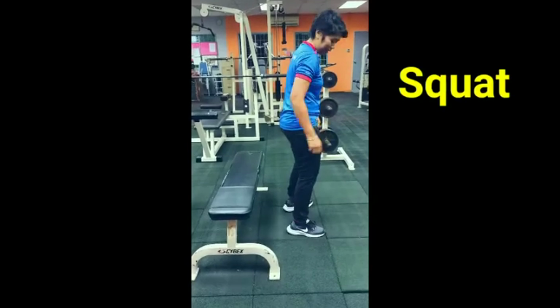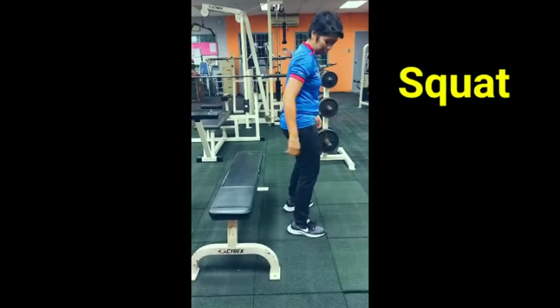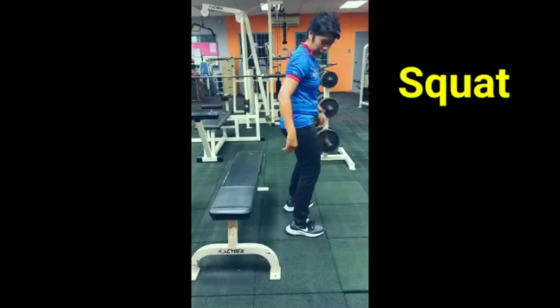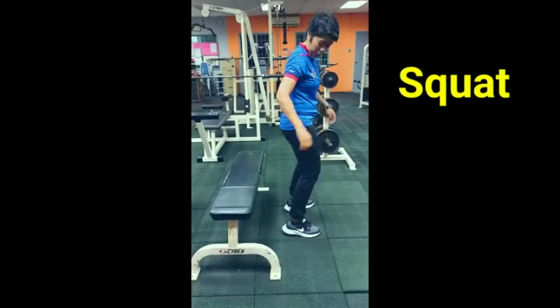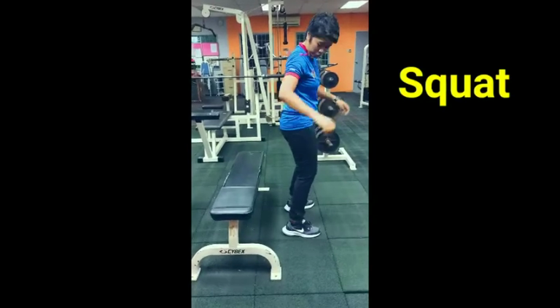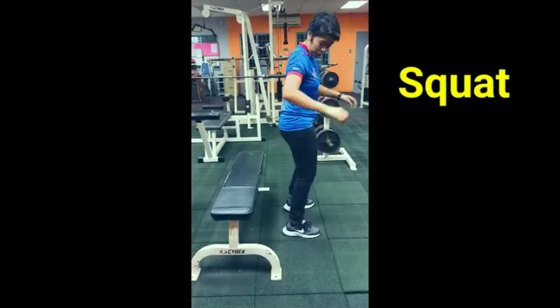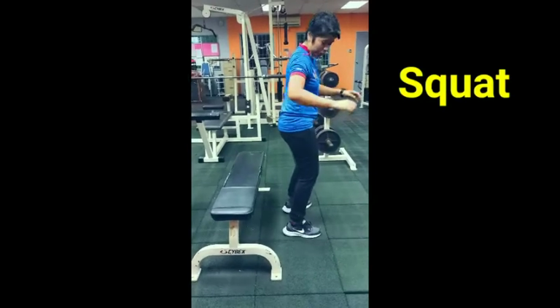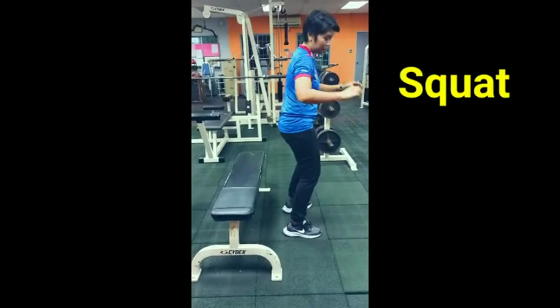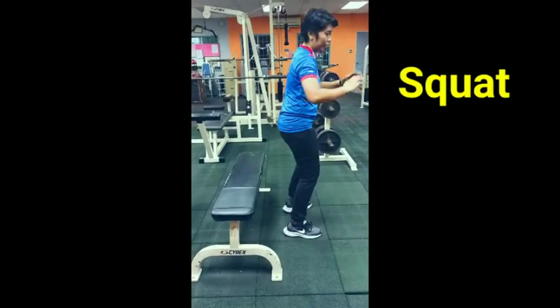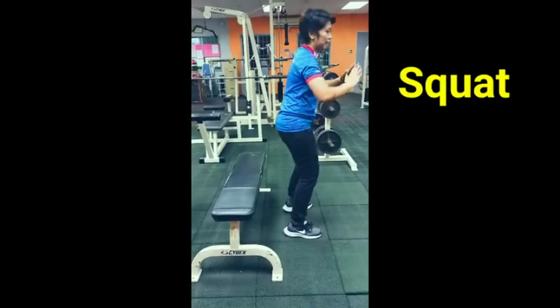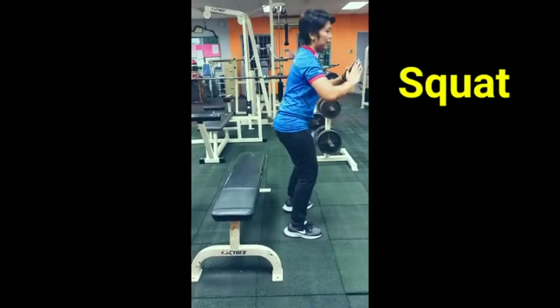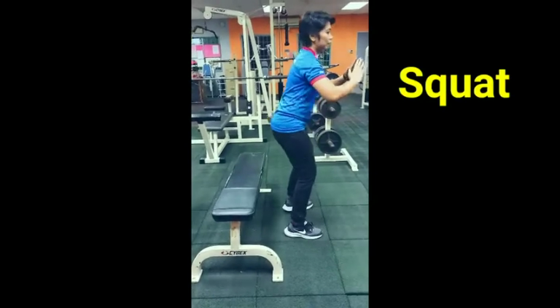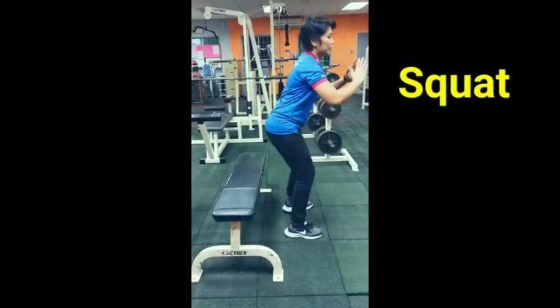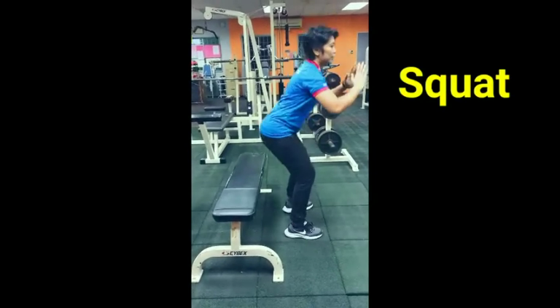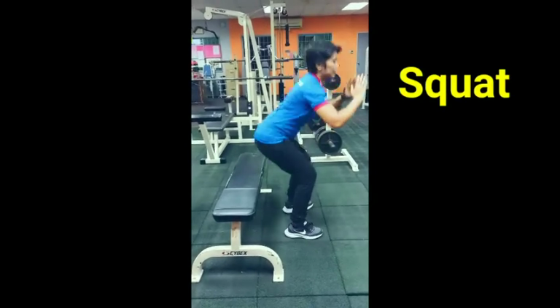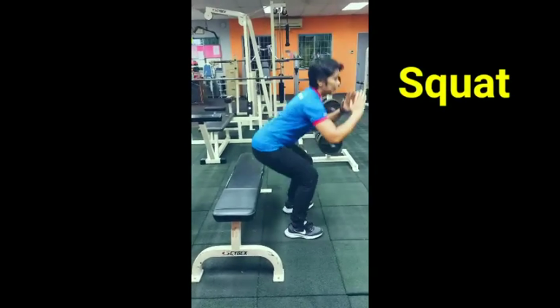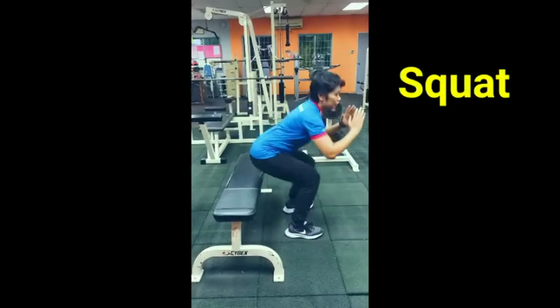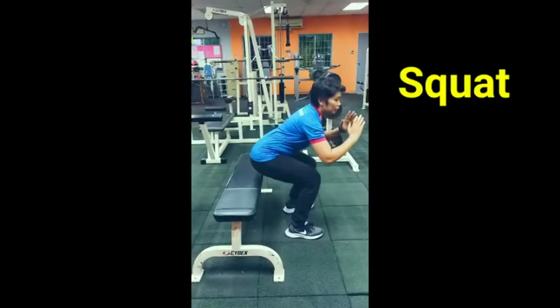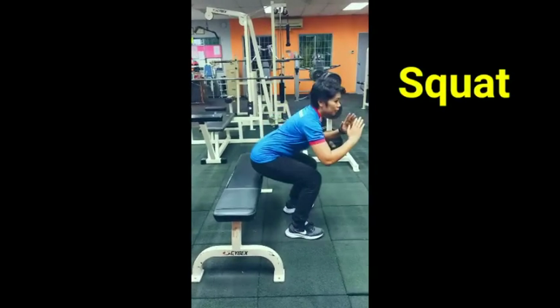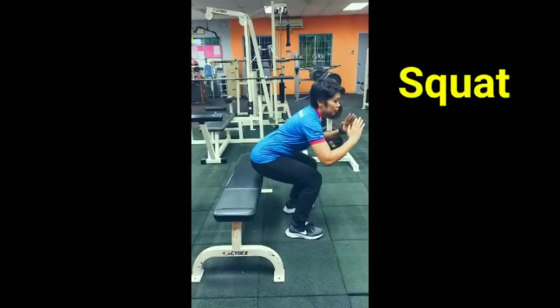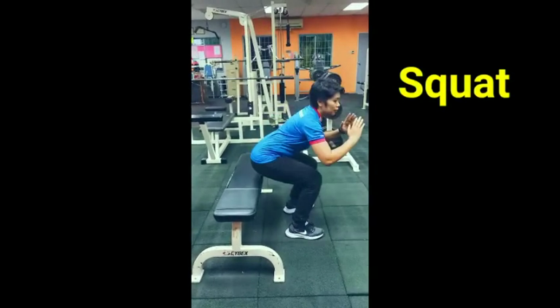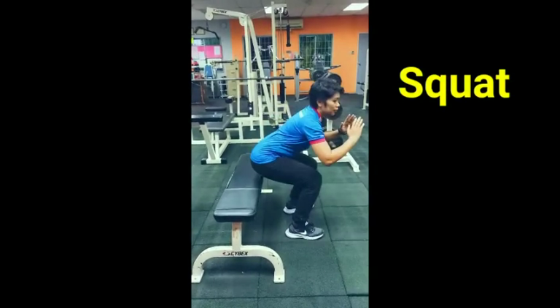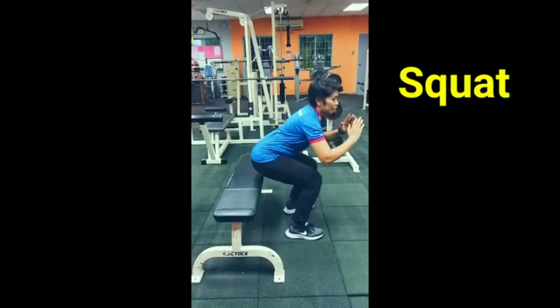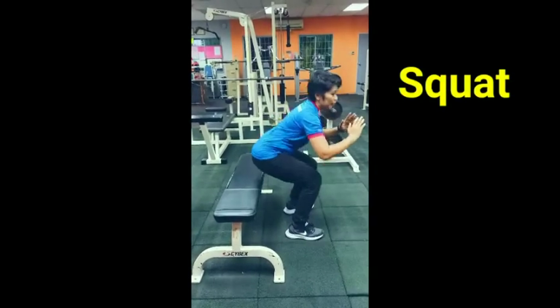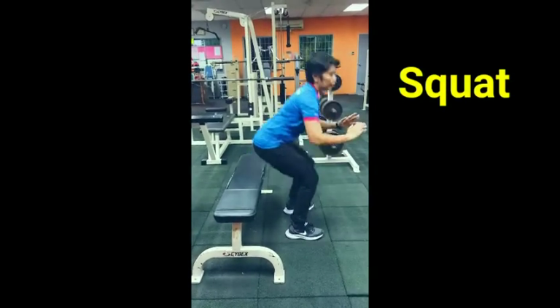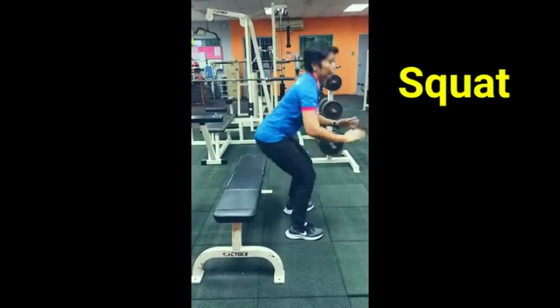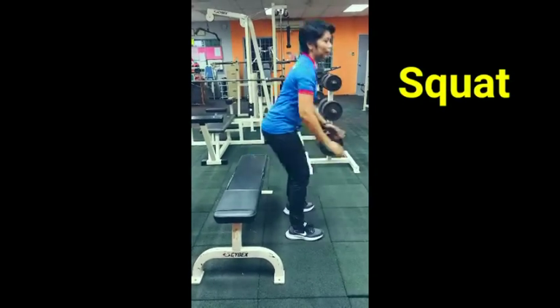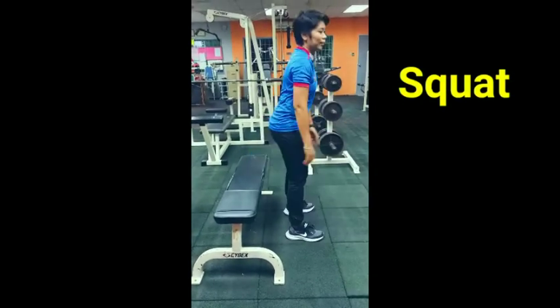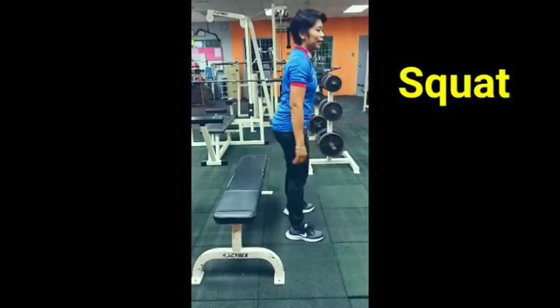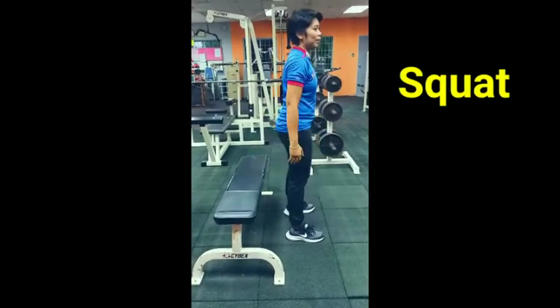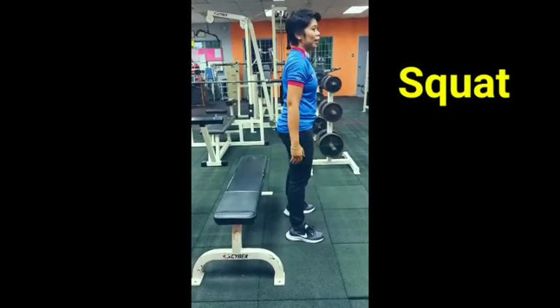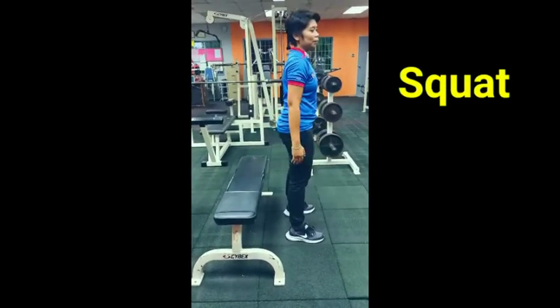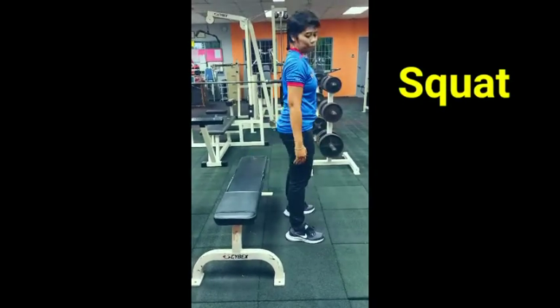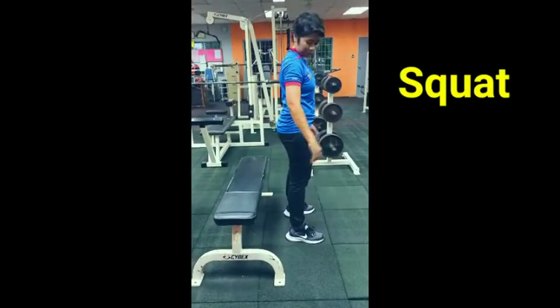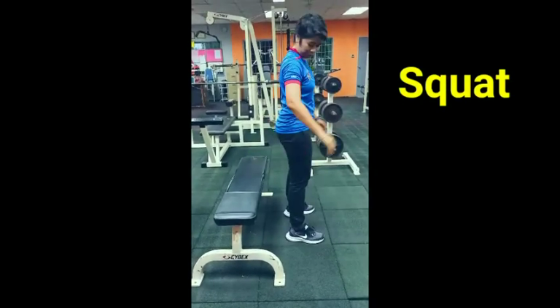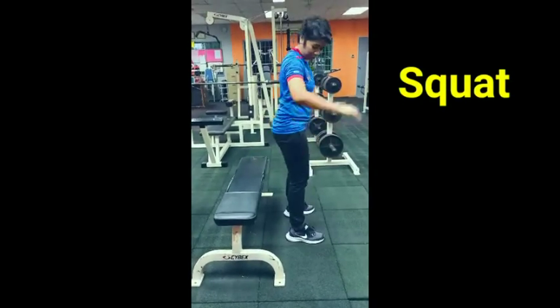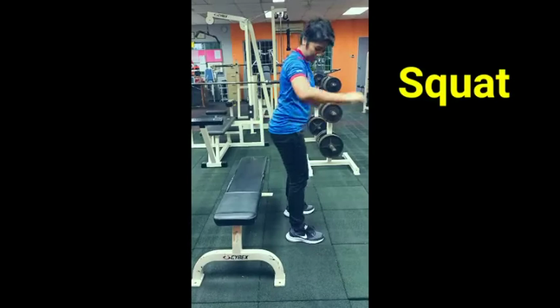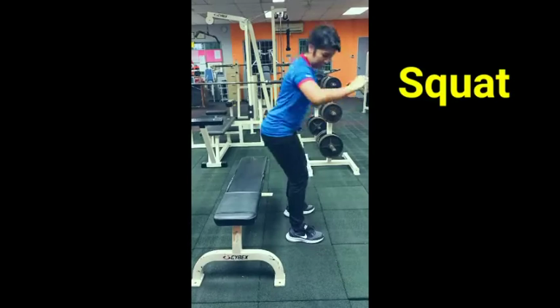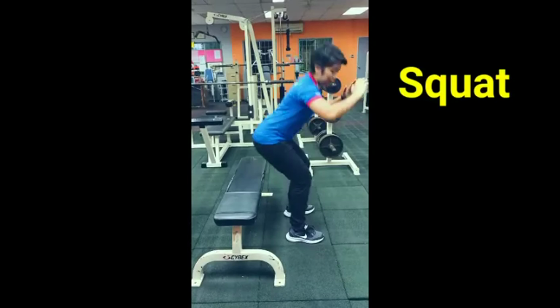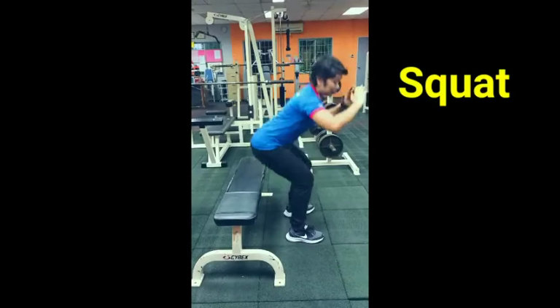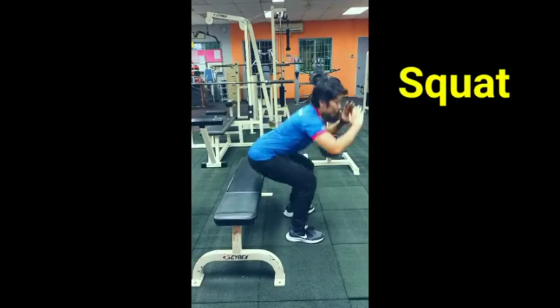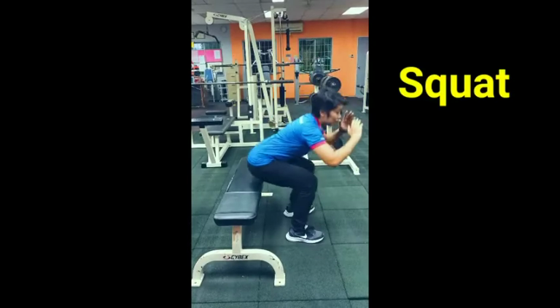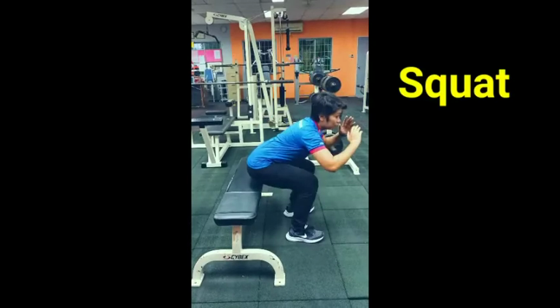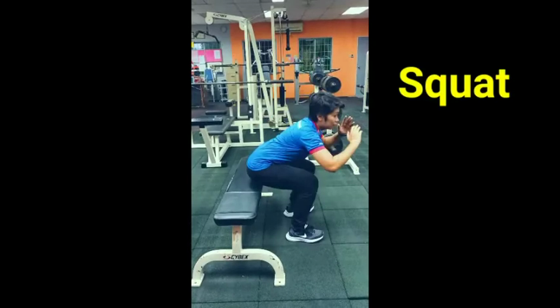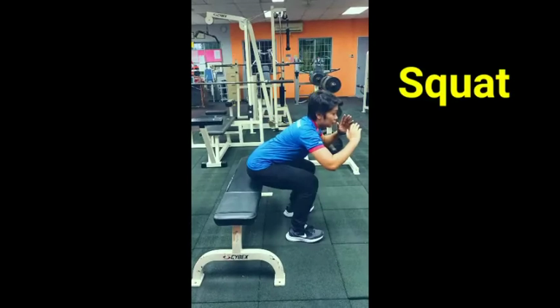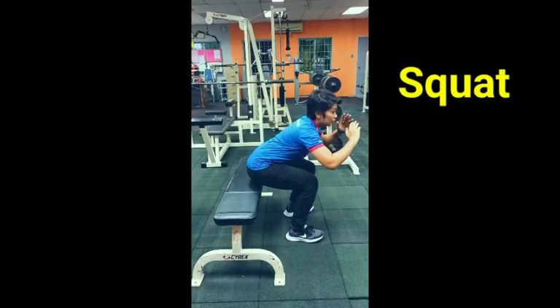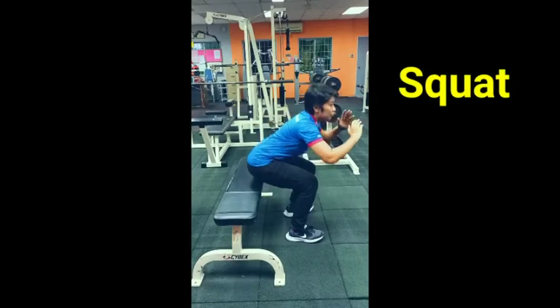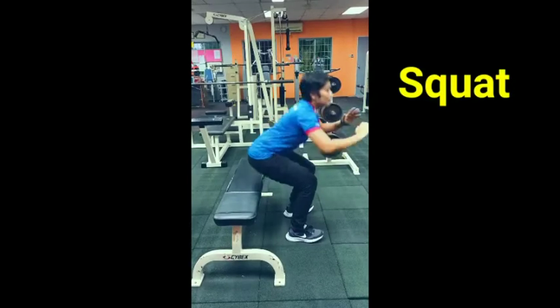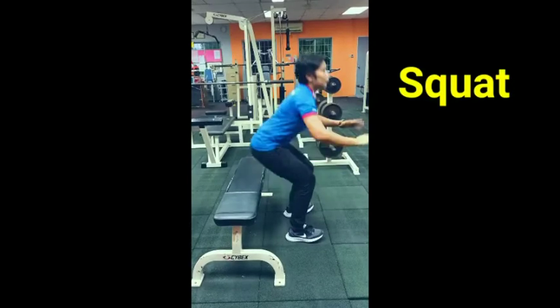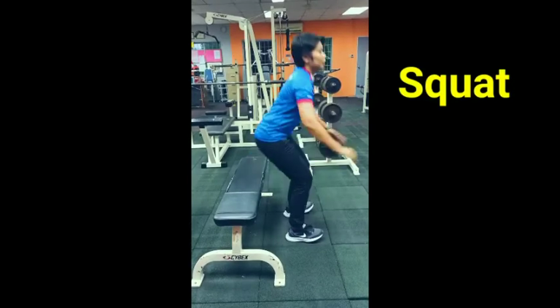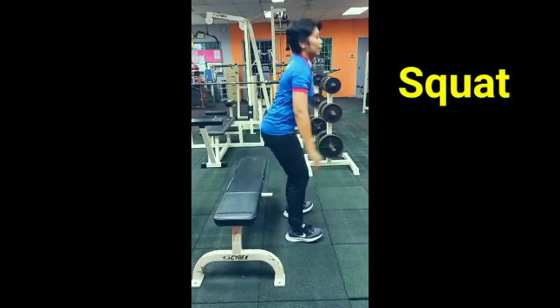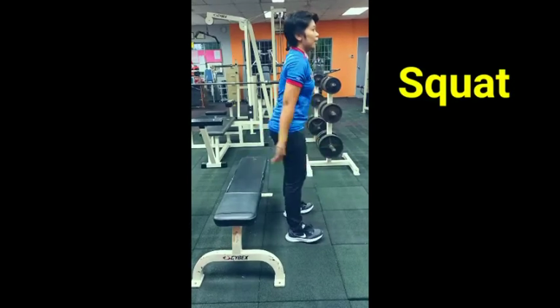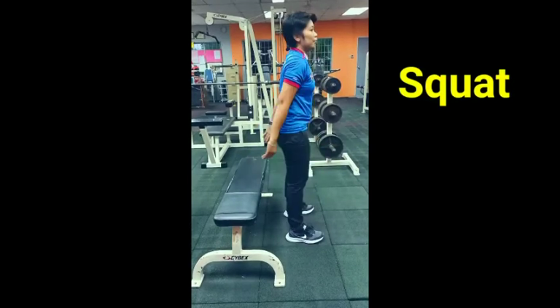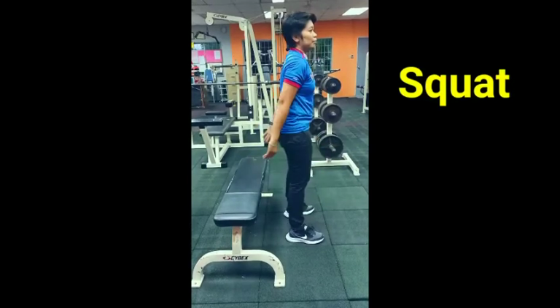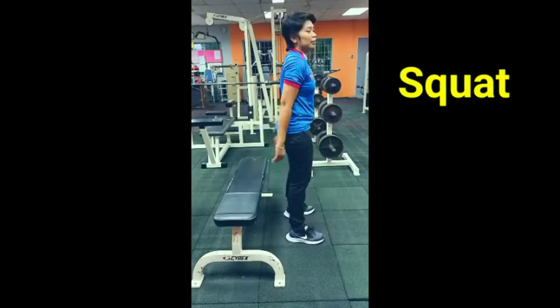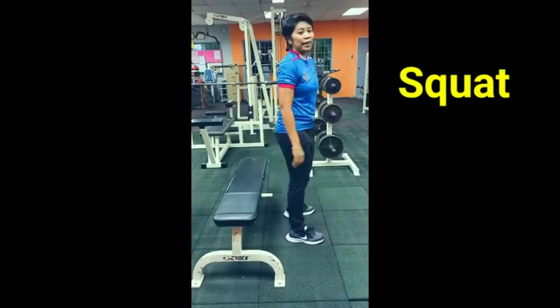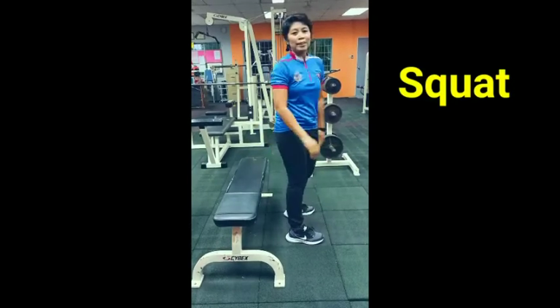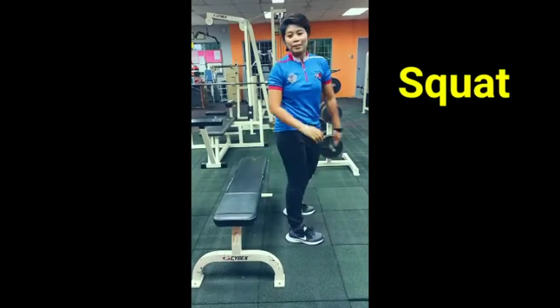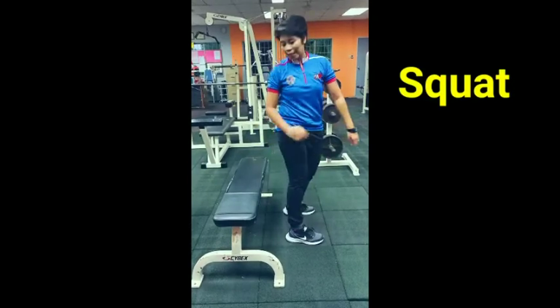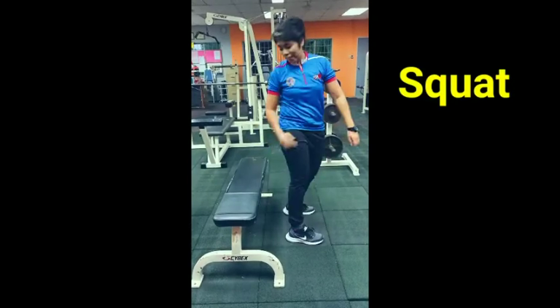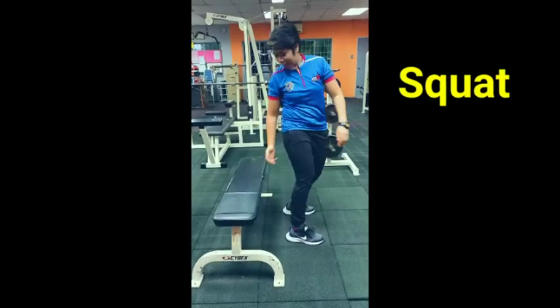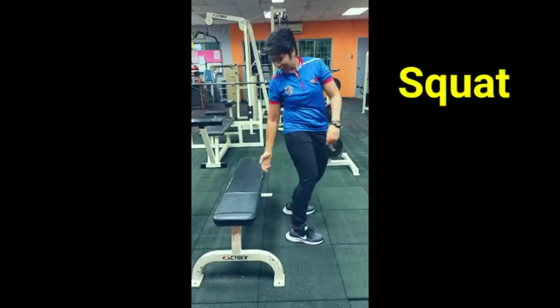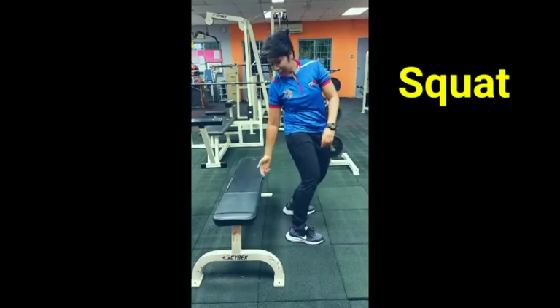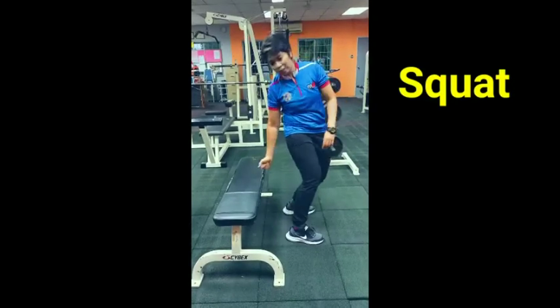Let me show you. Down, down, right, up, down, up. Slightly touch.